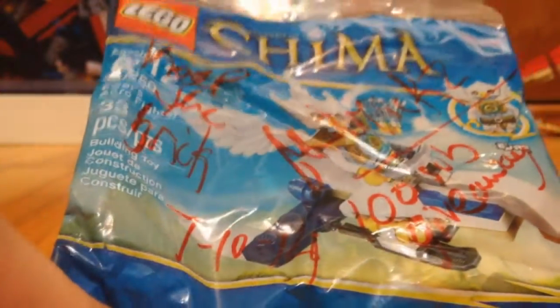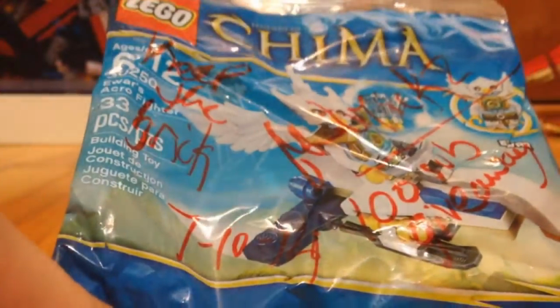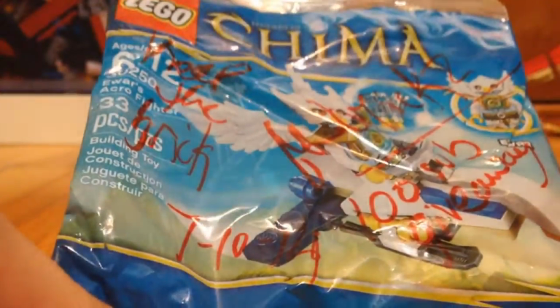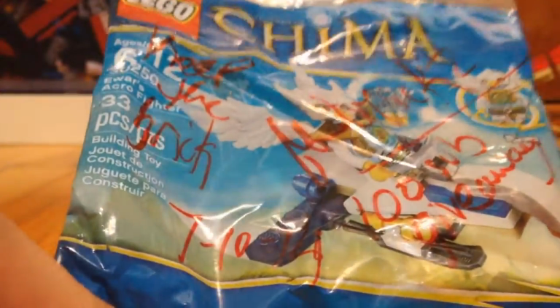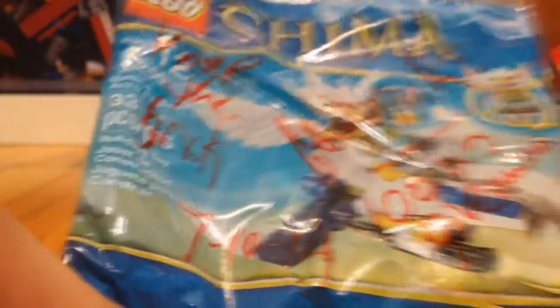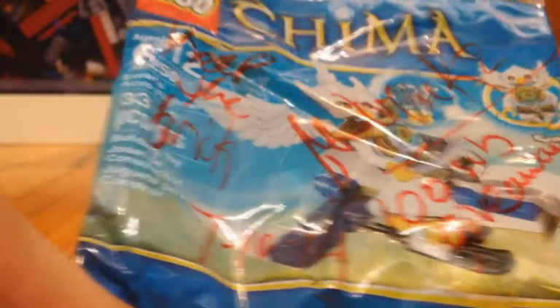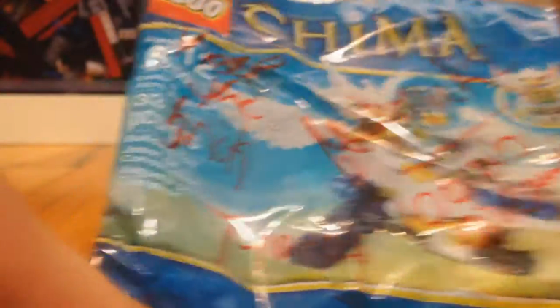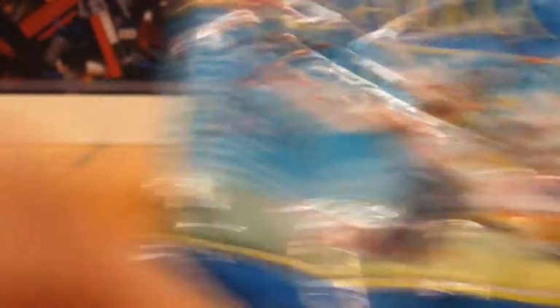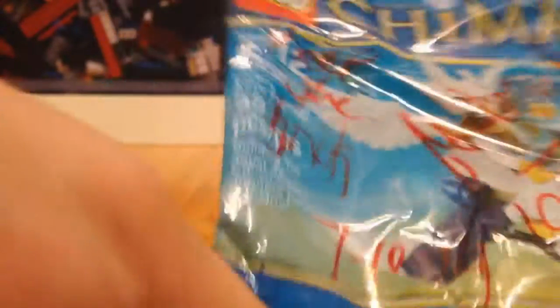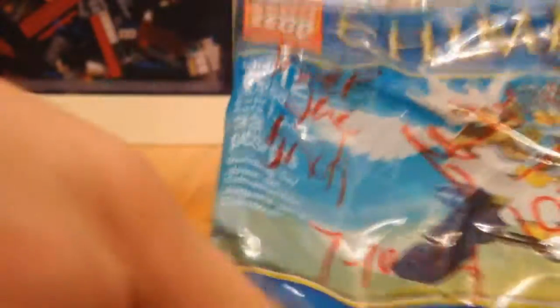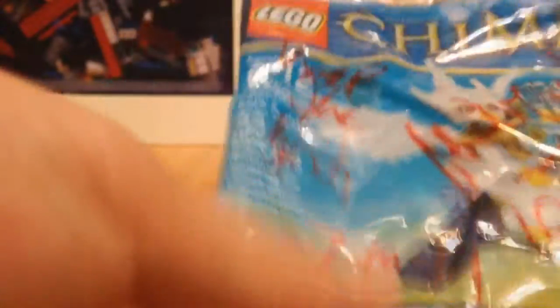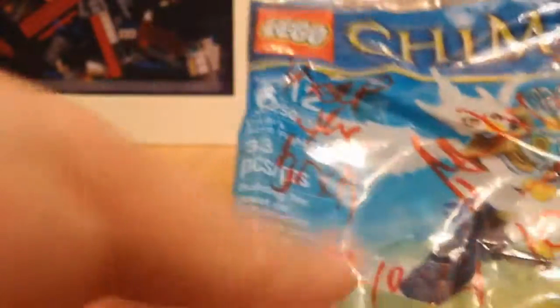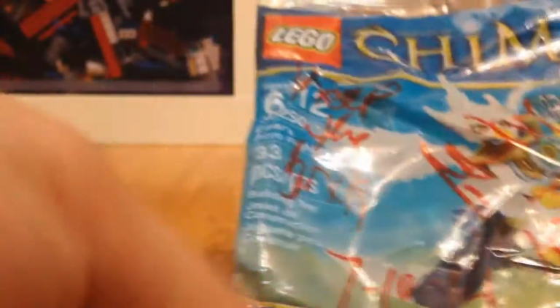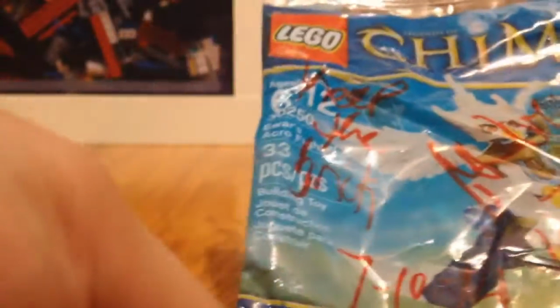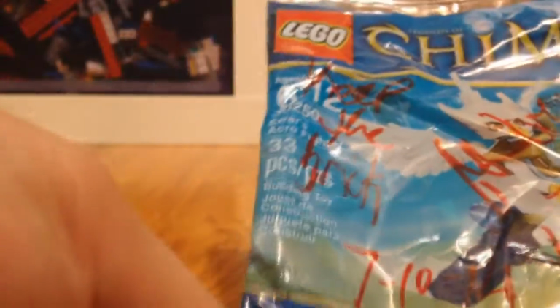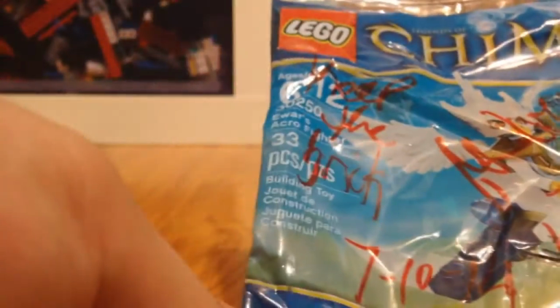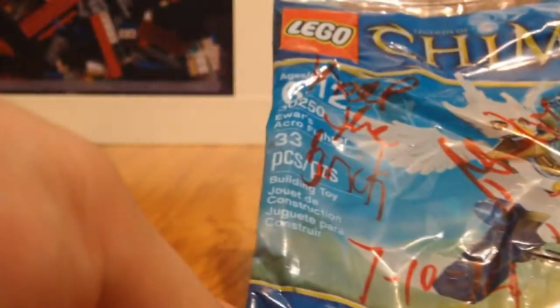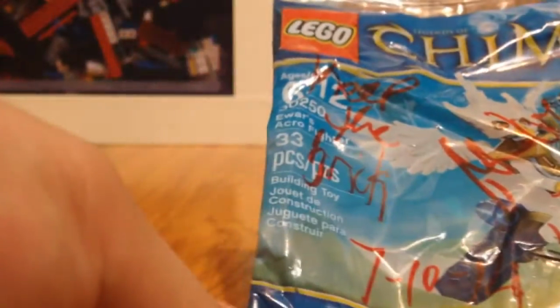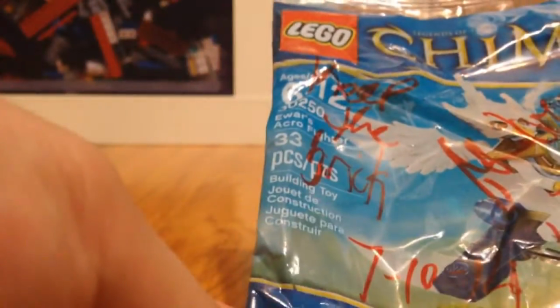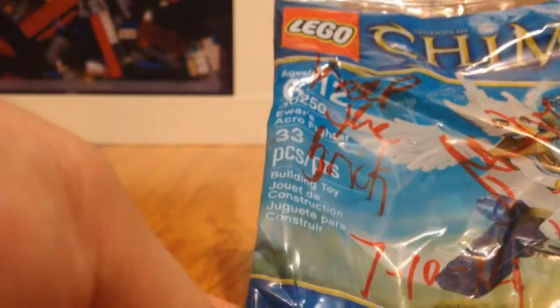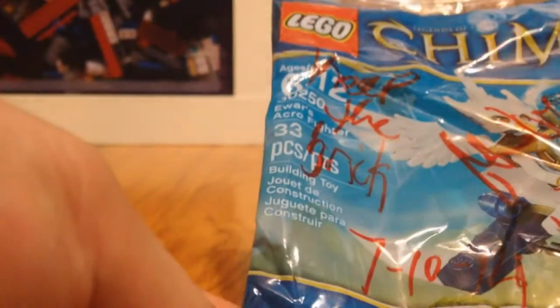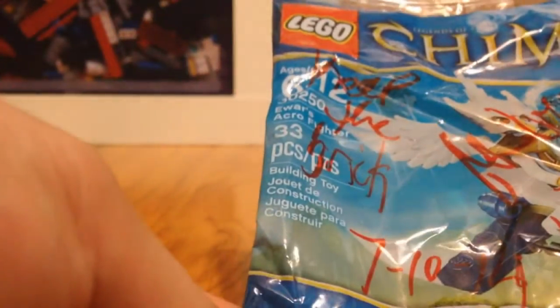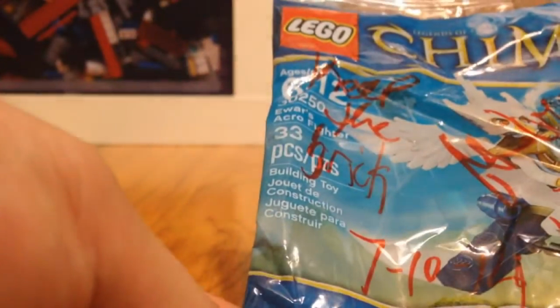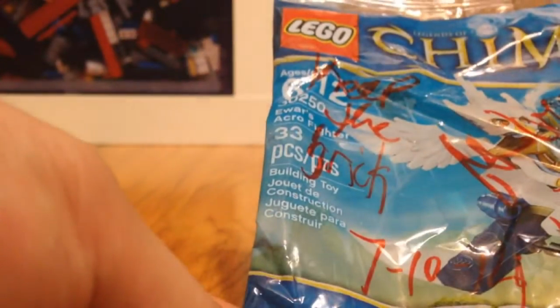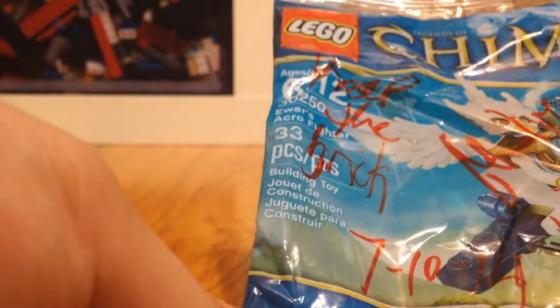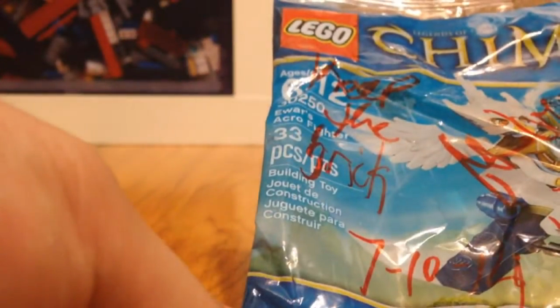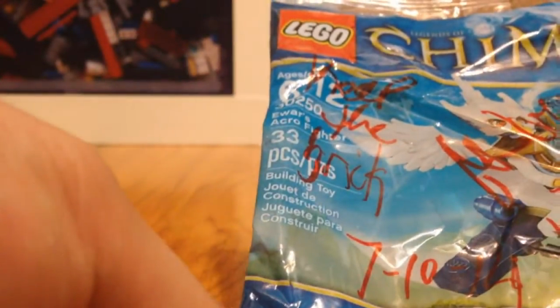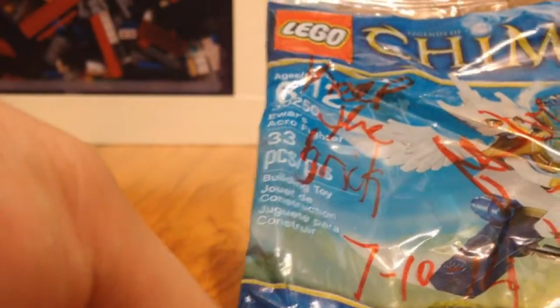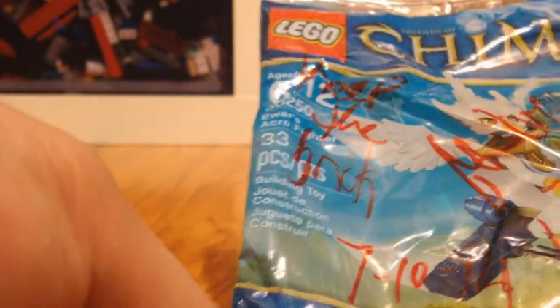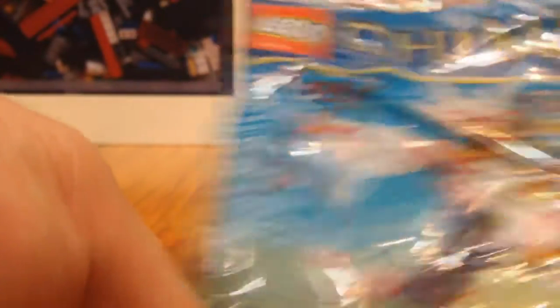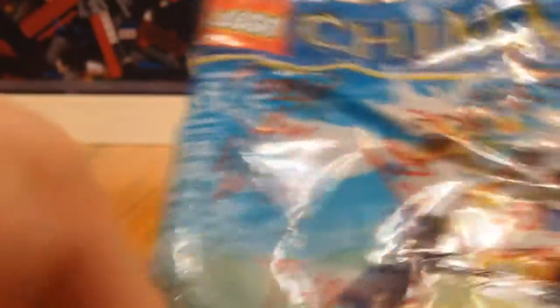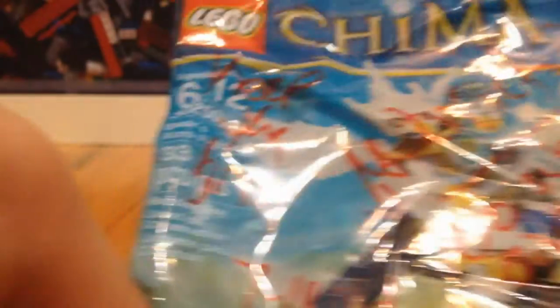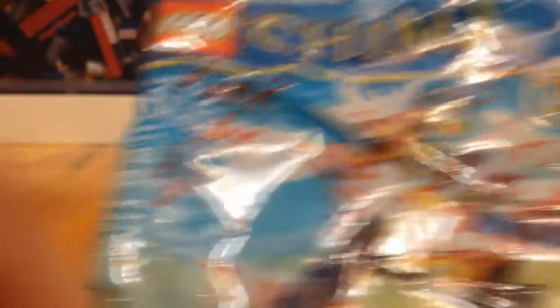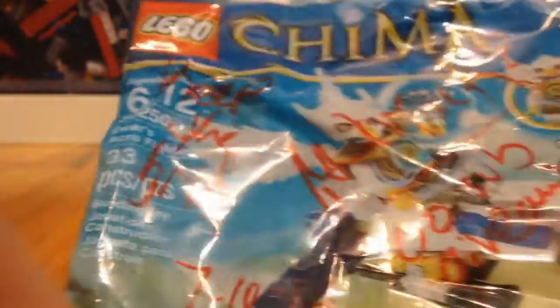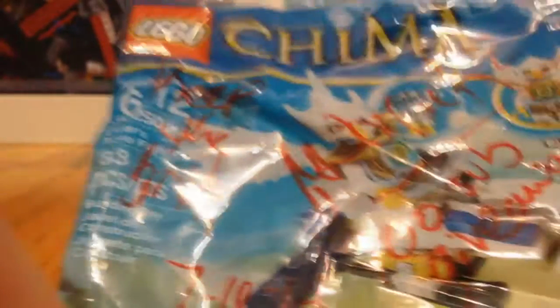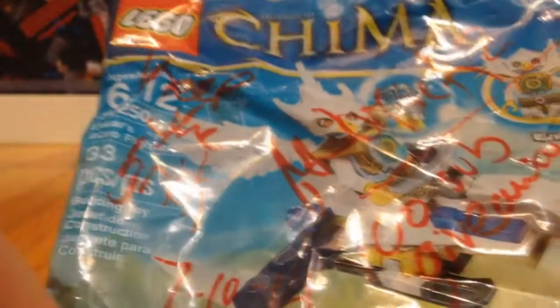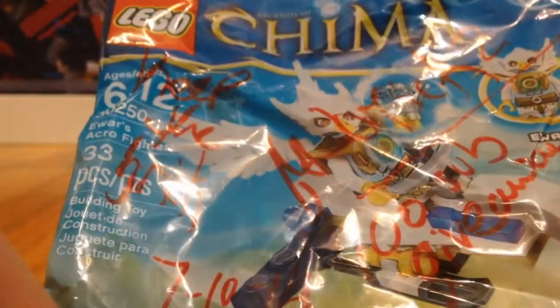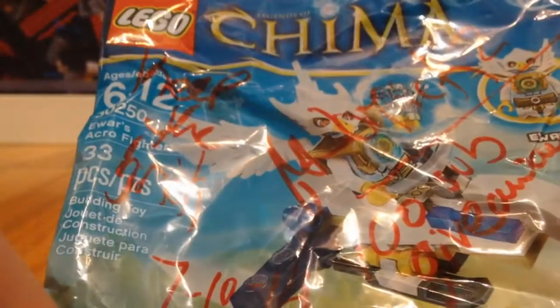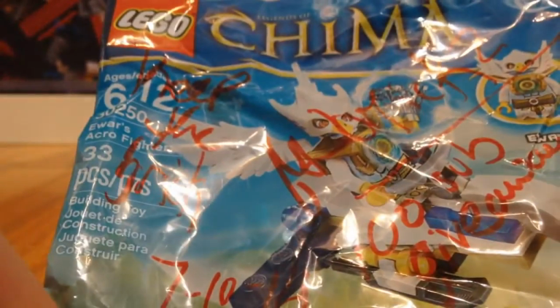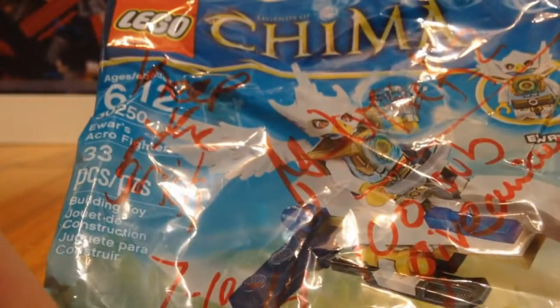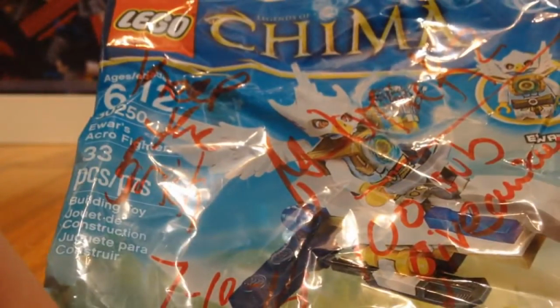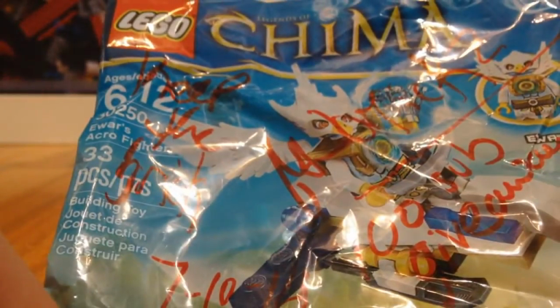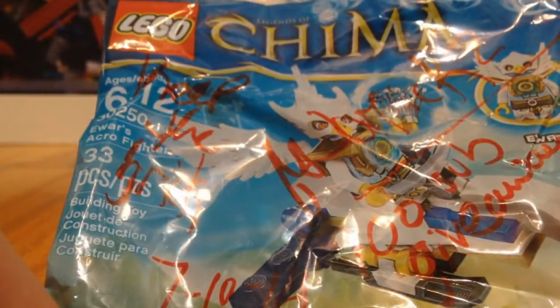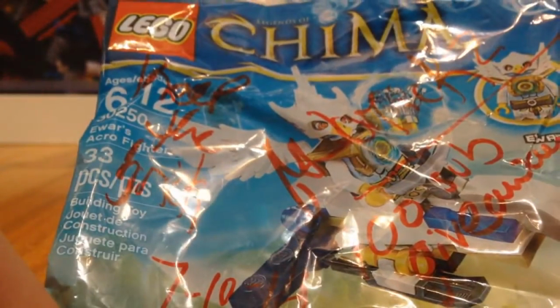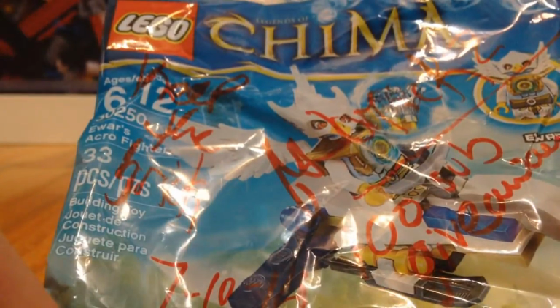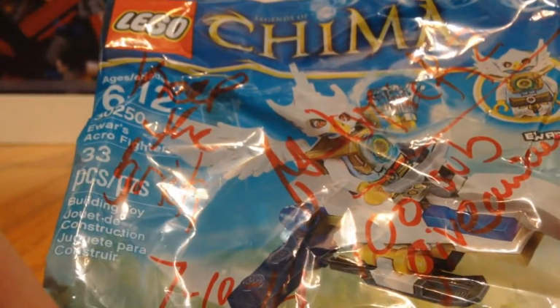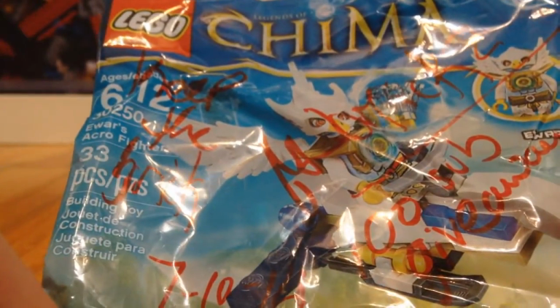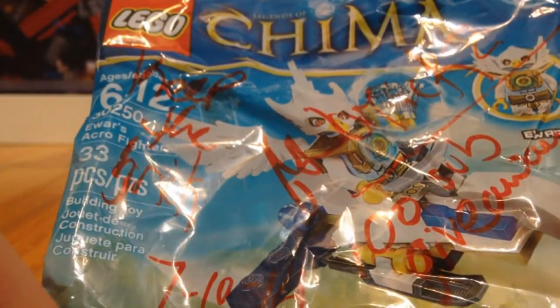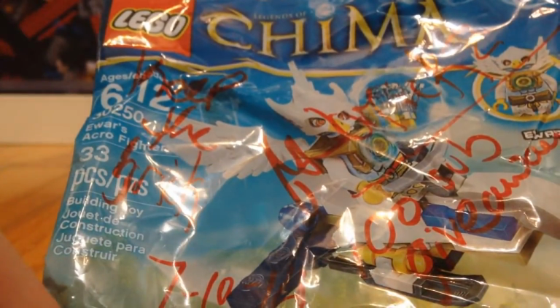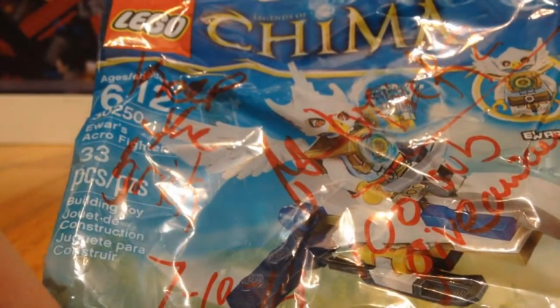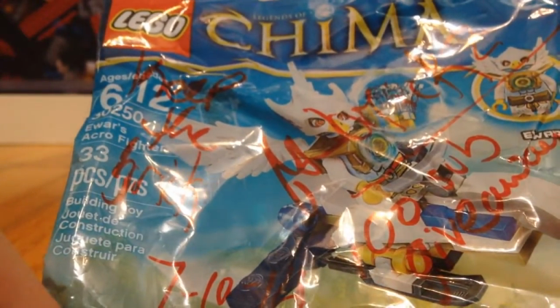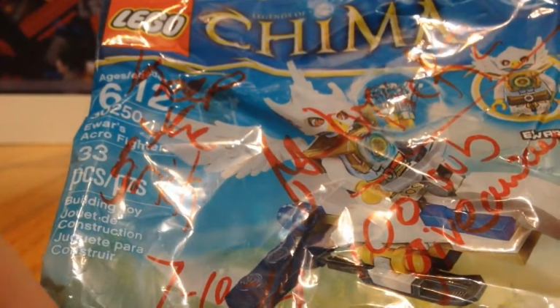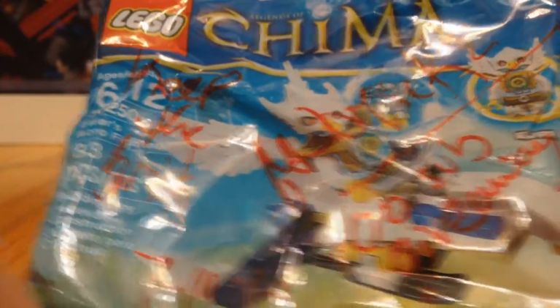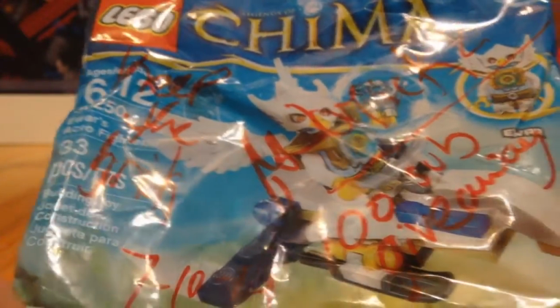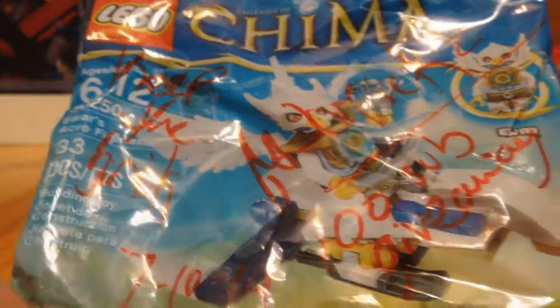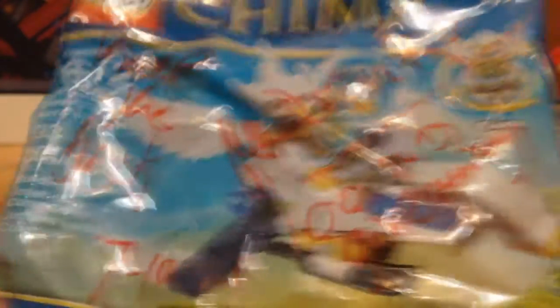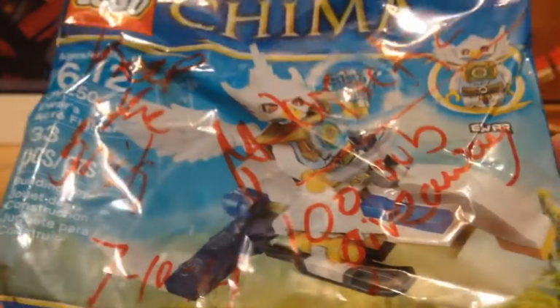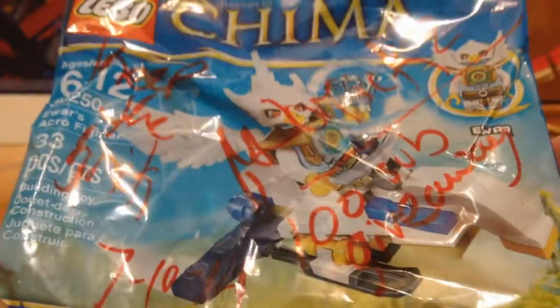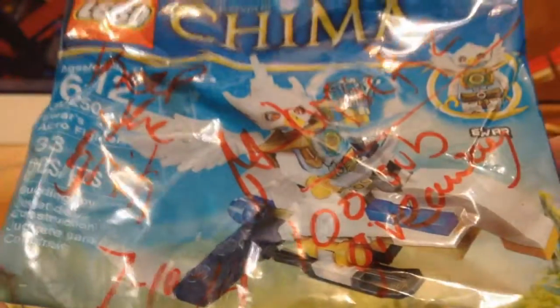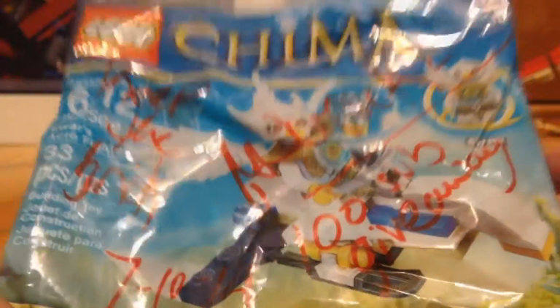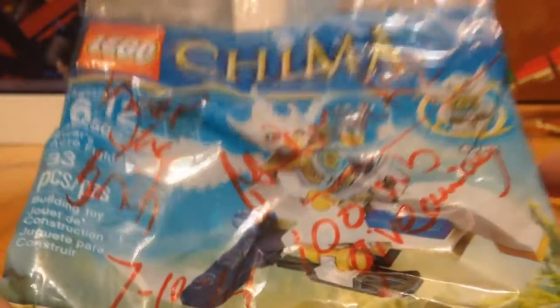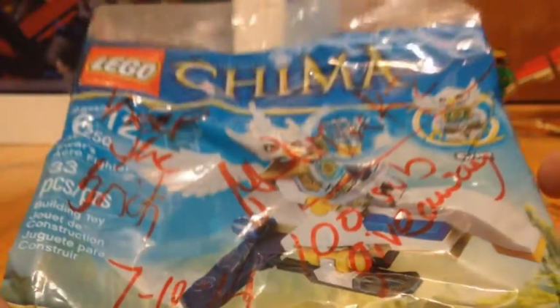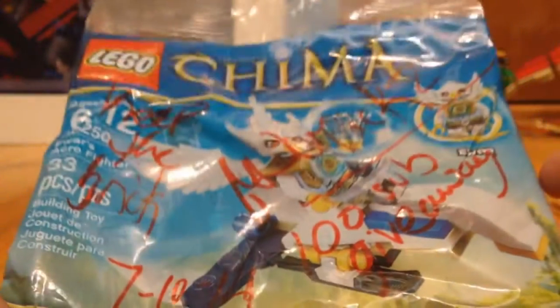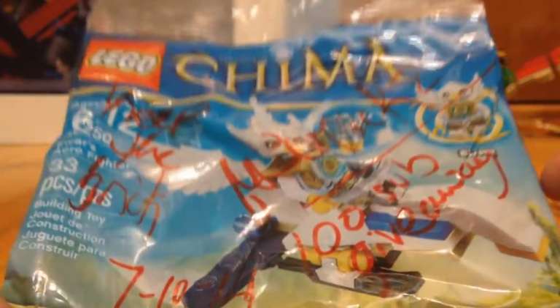So it has 32 pieces and it's for ages 6-12. So let's open this baby up and let's build it.